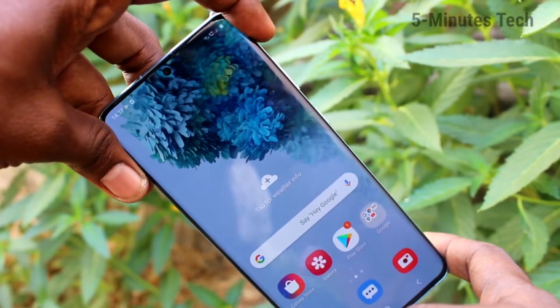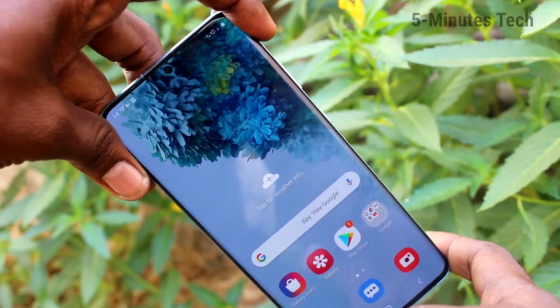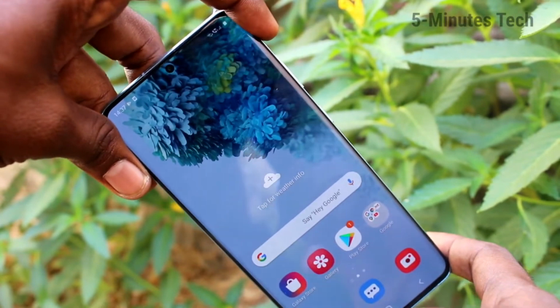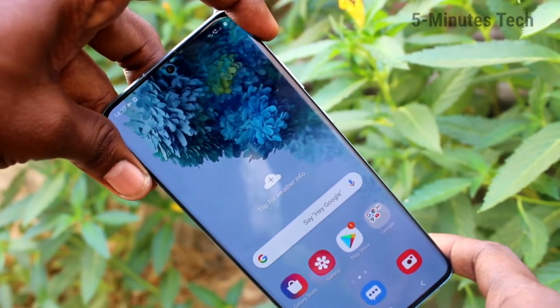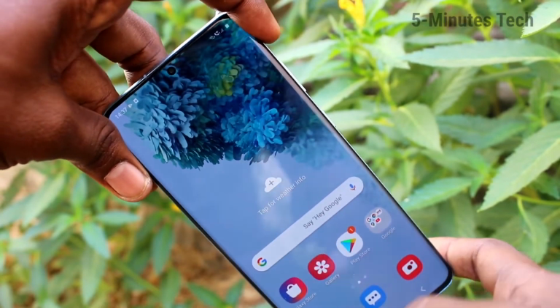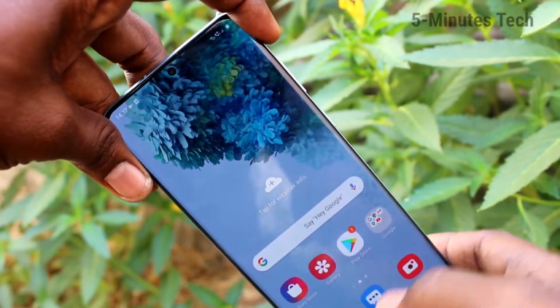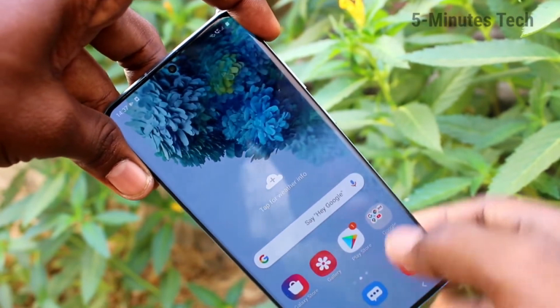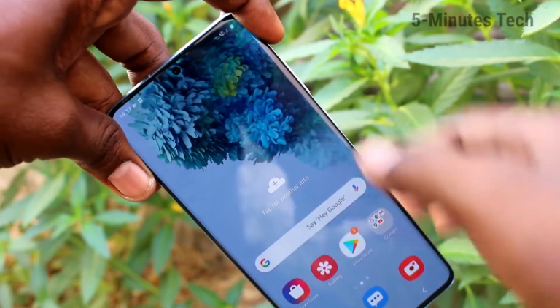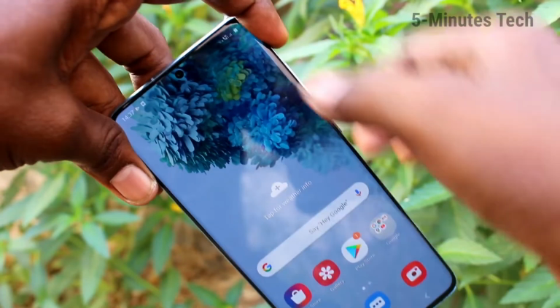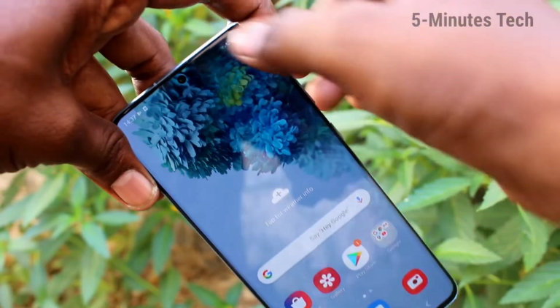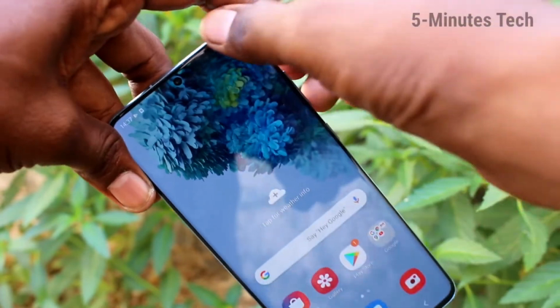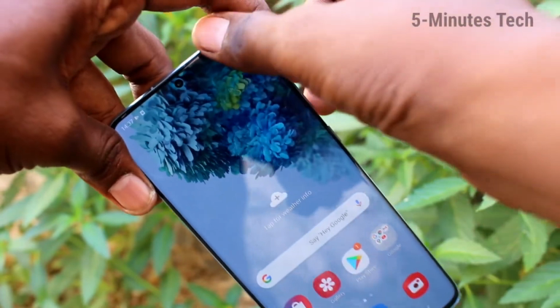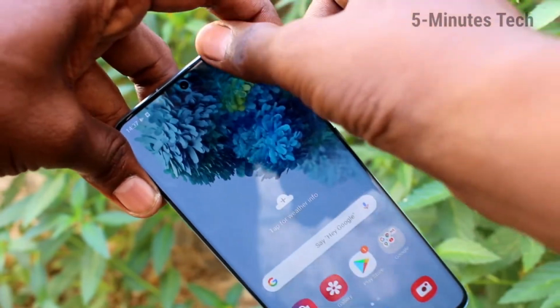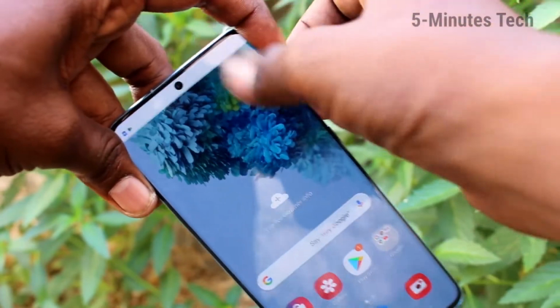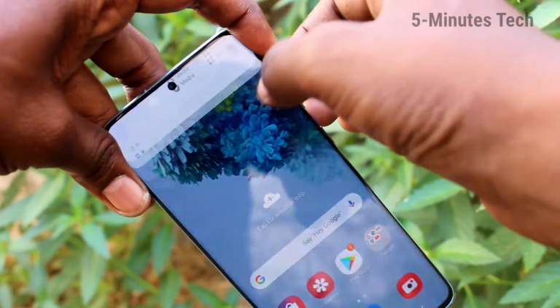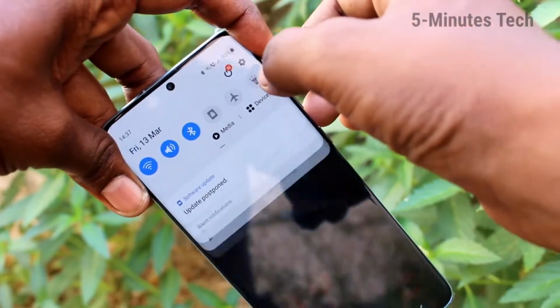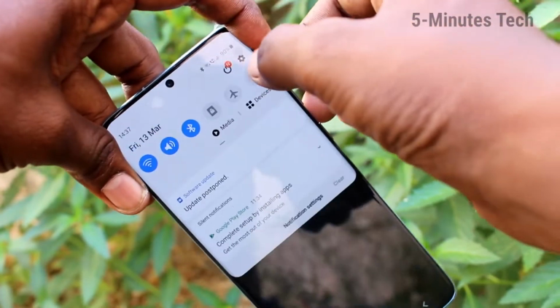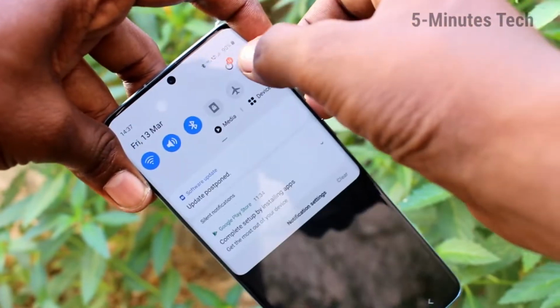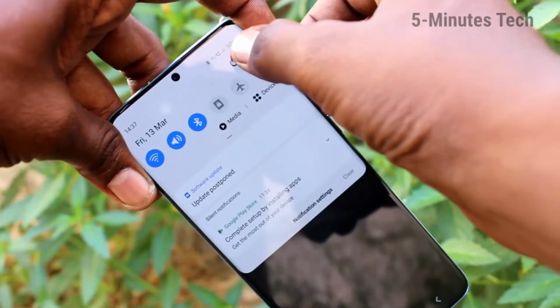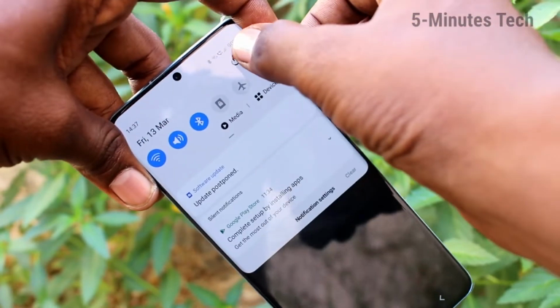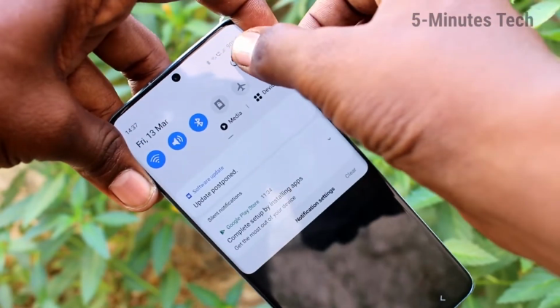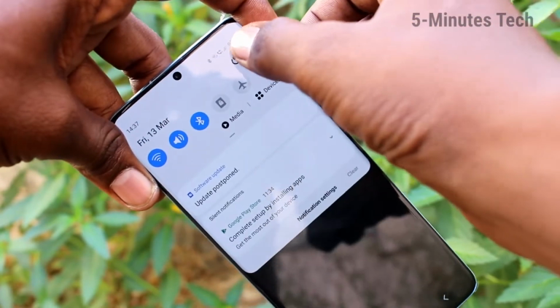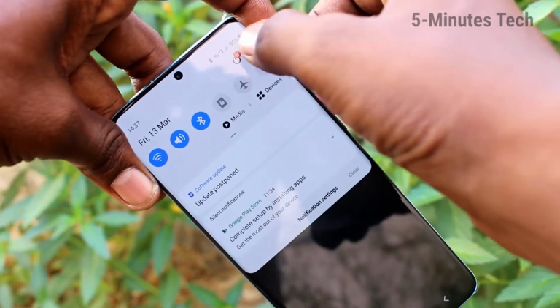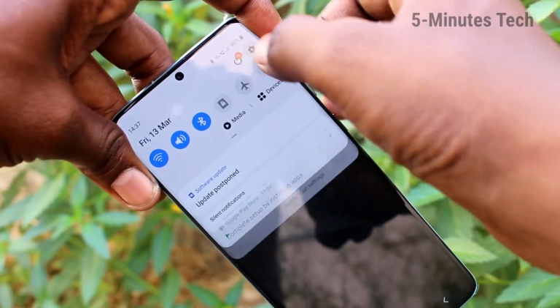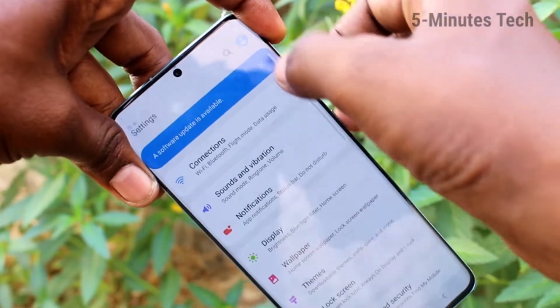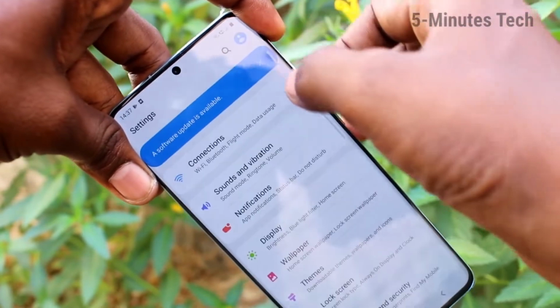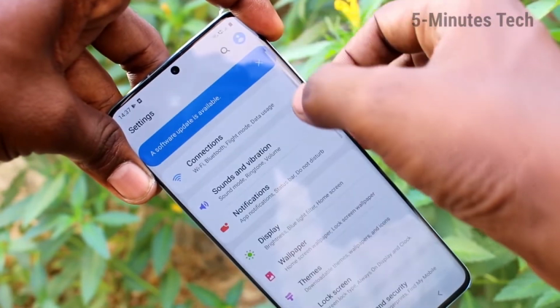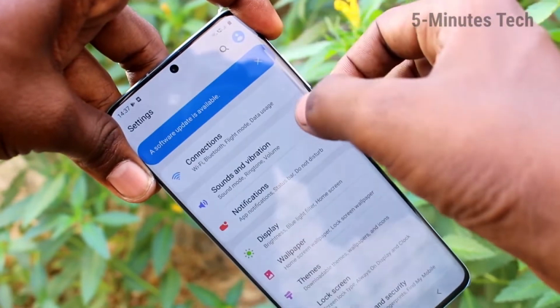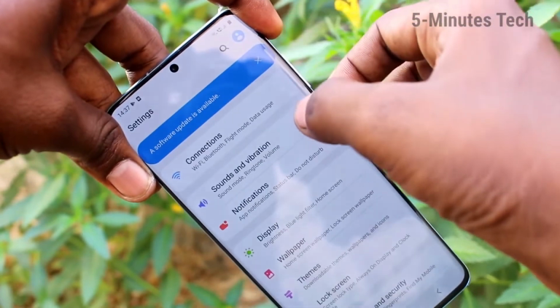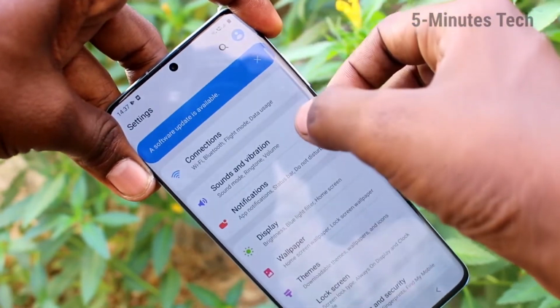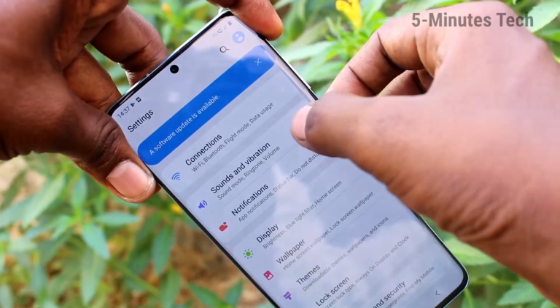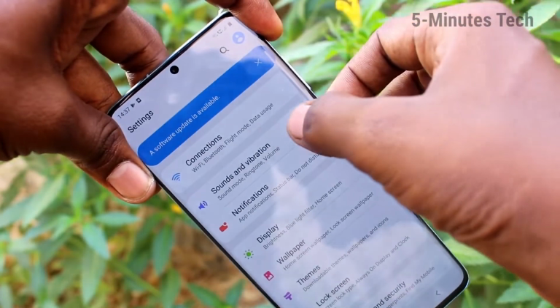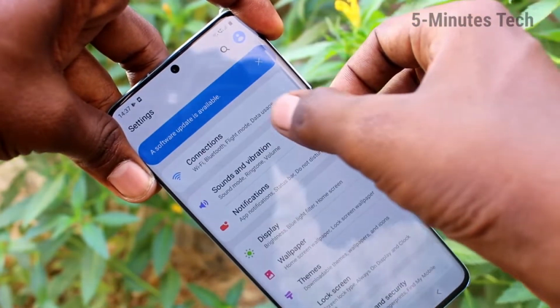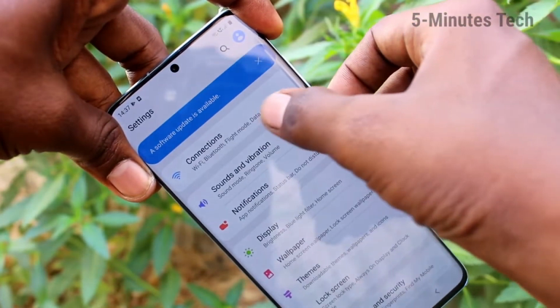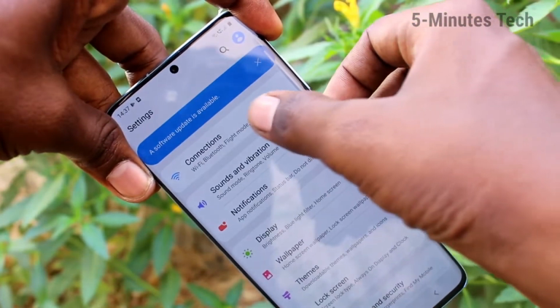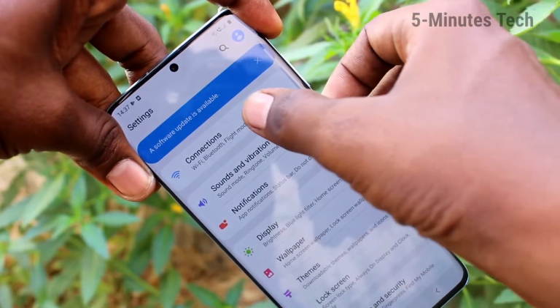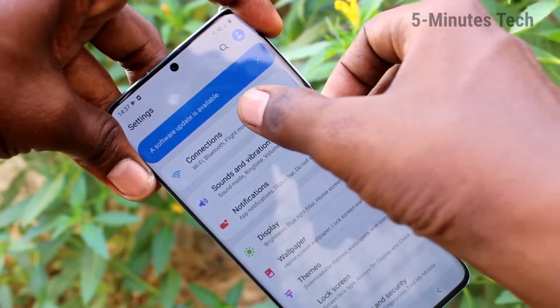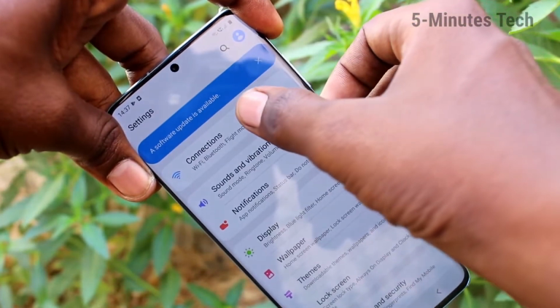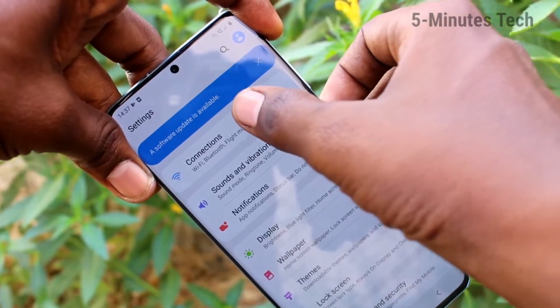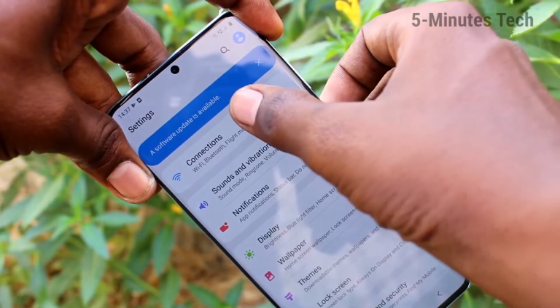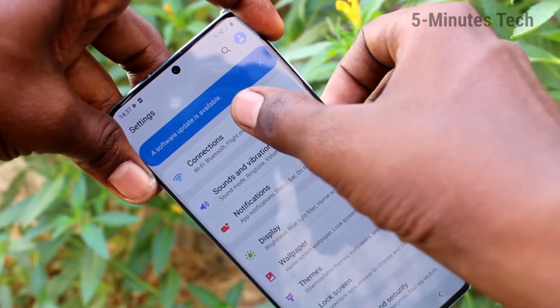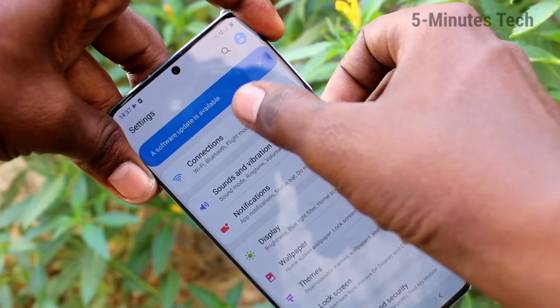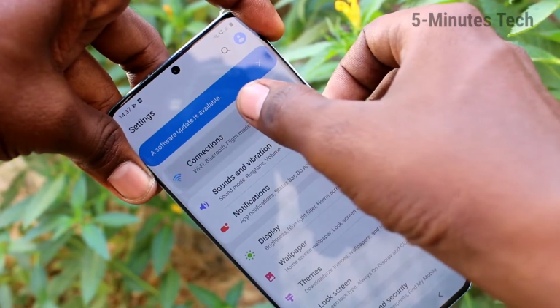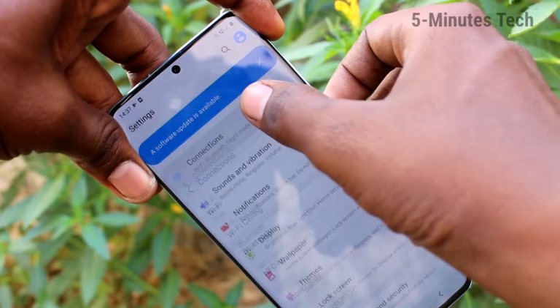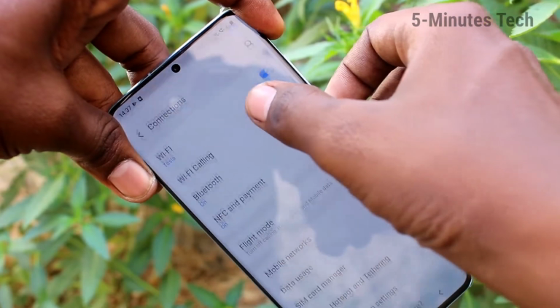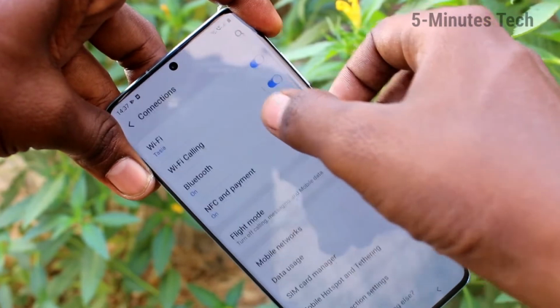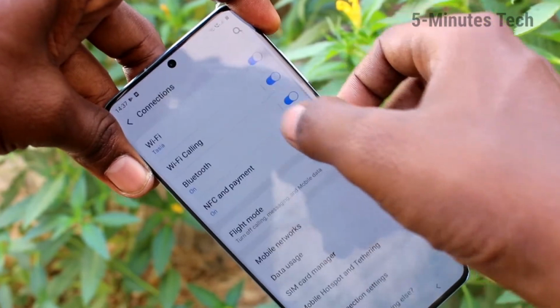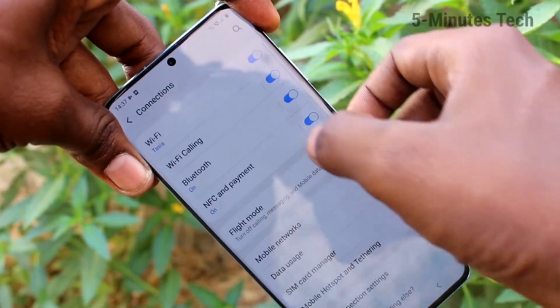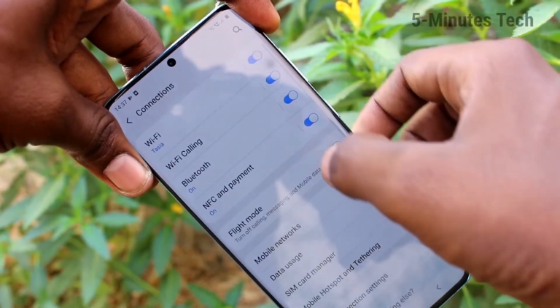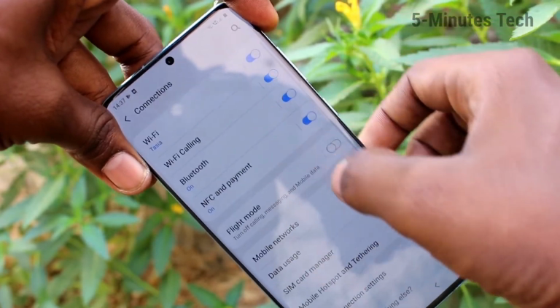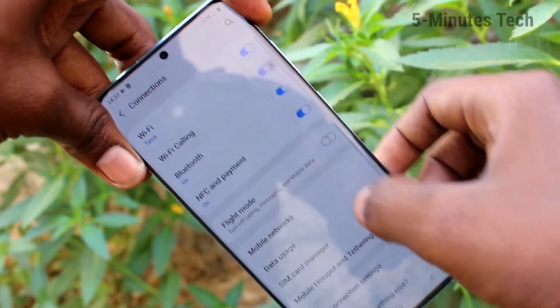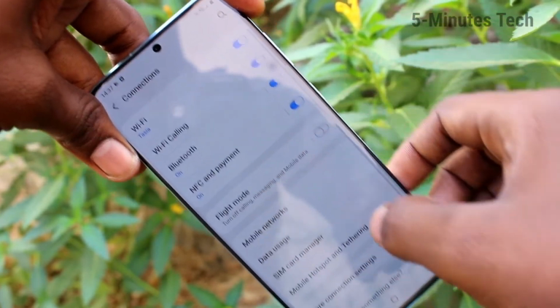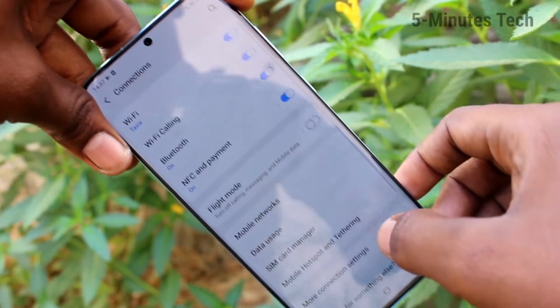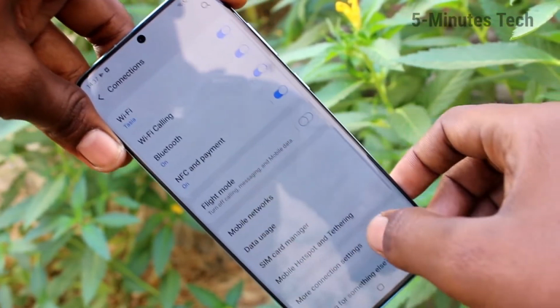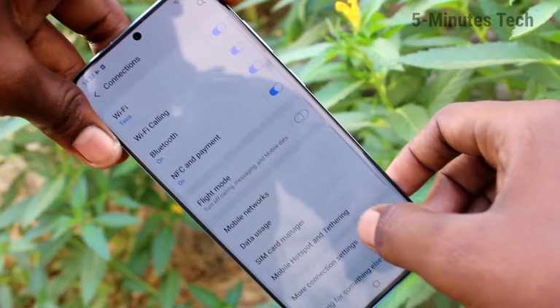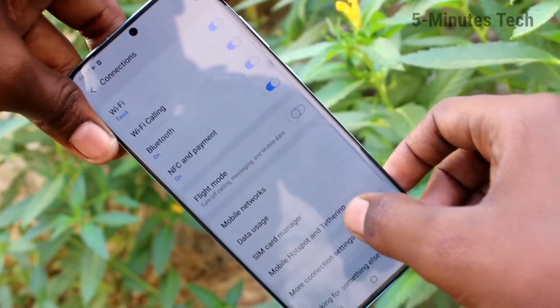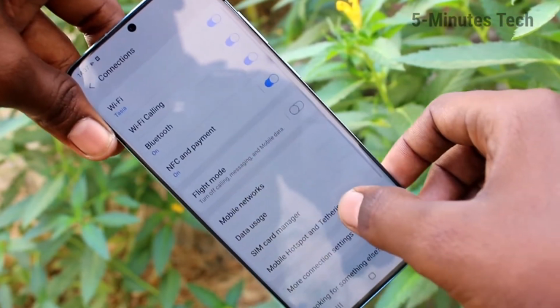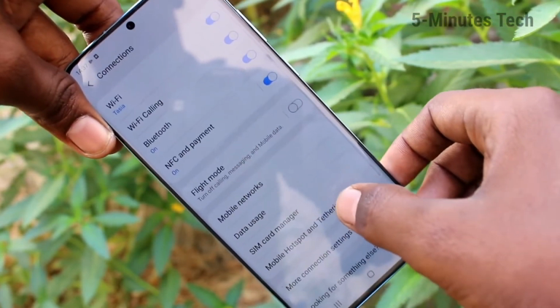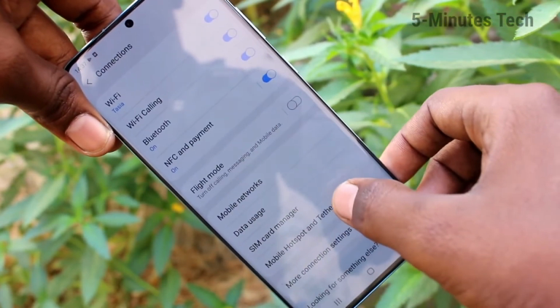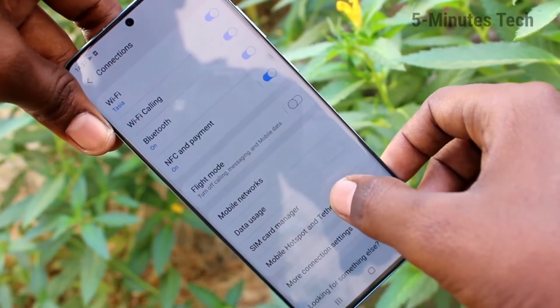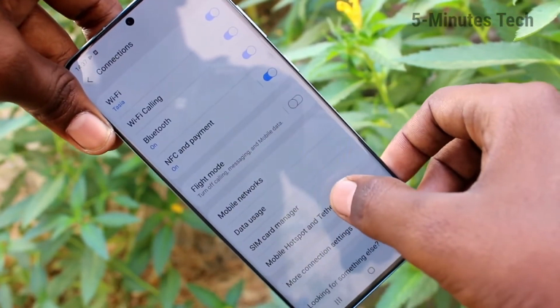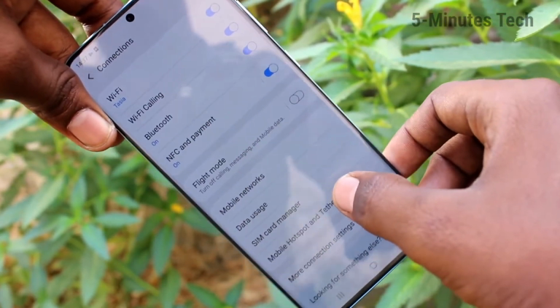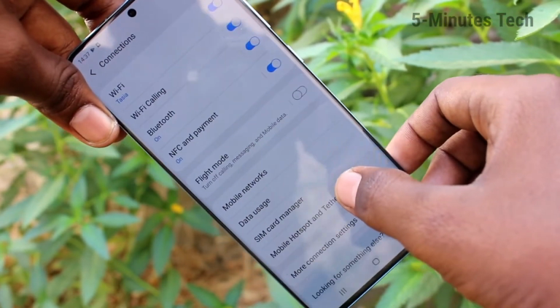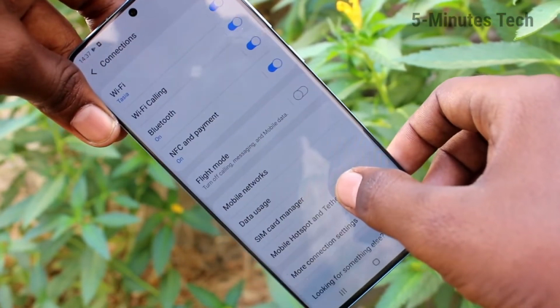First of all, go to Settings in your phone and click on Connections. Now click on Mobile Hotspot.